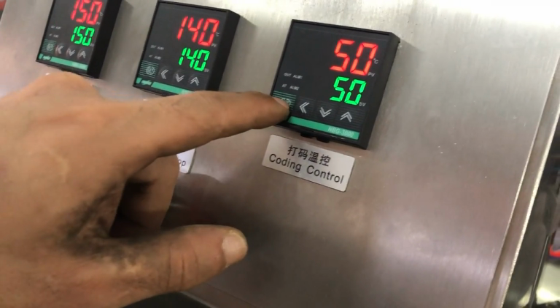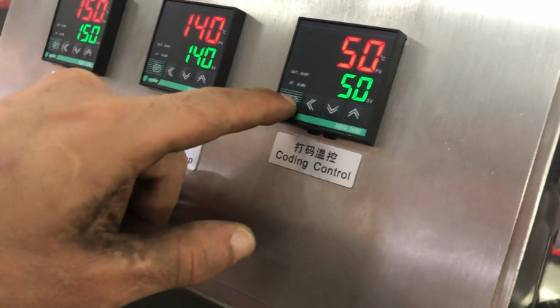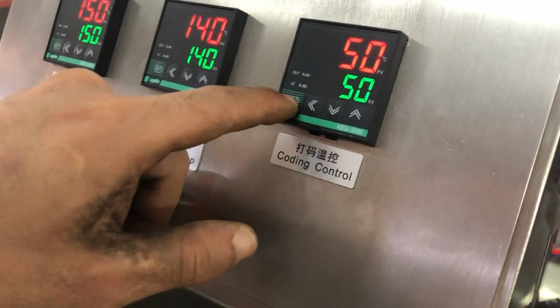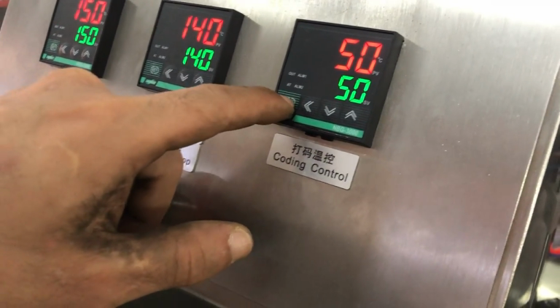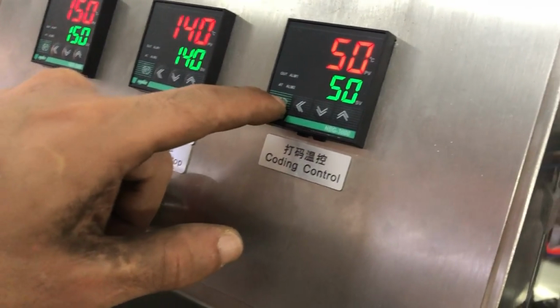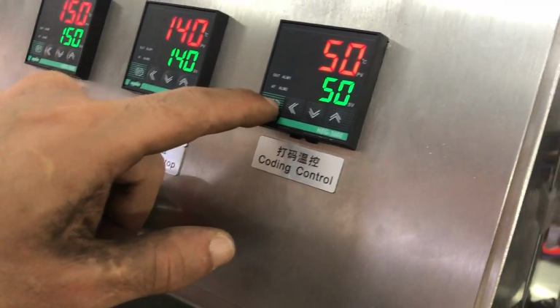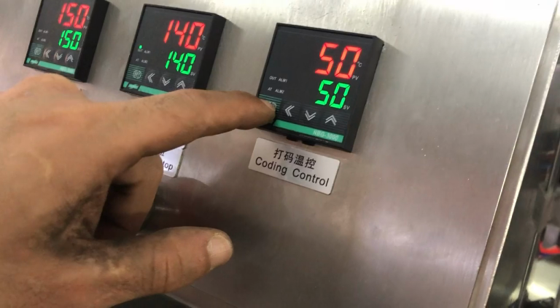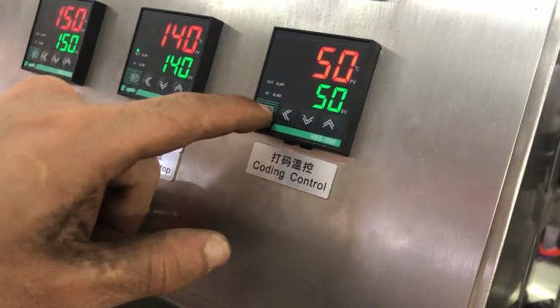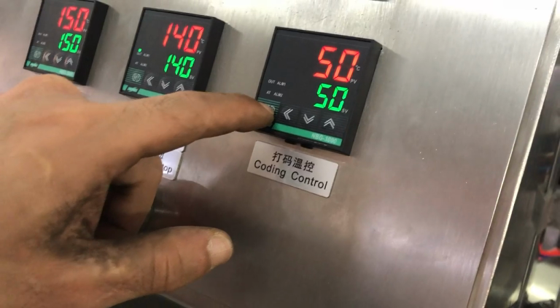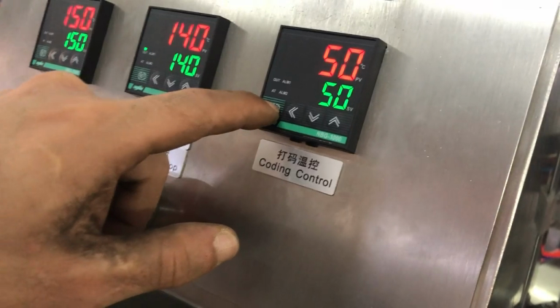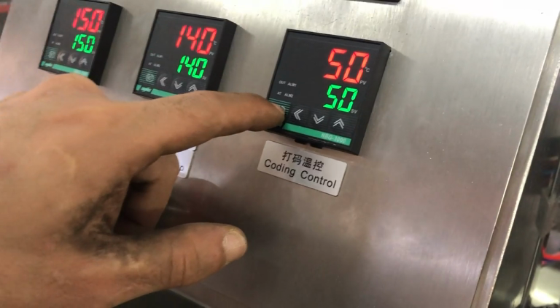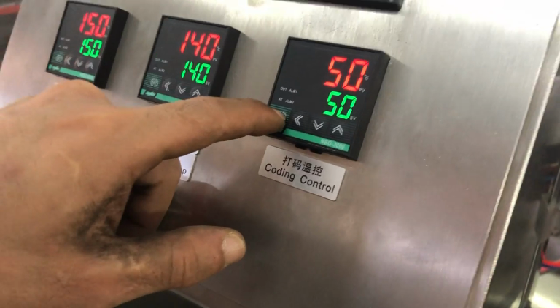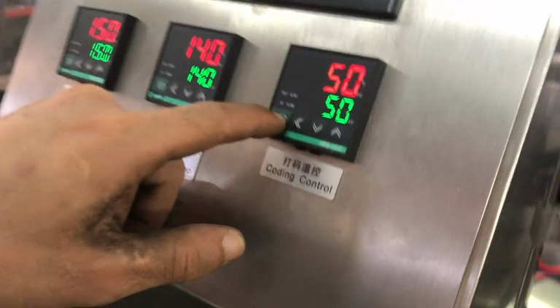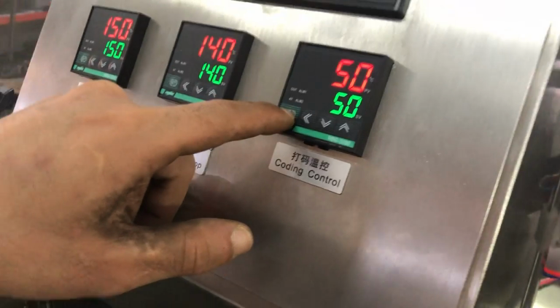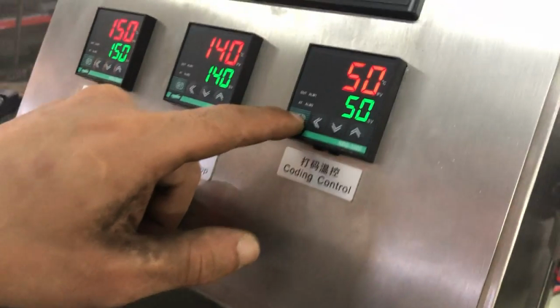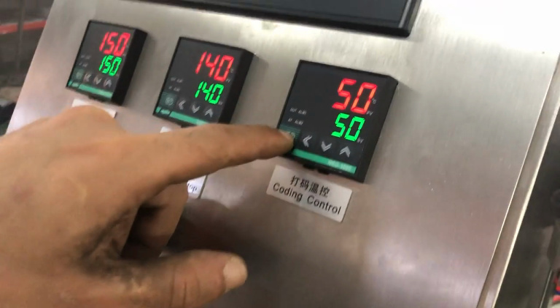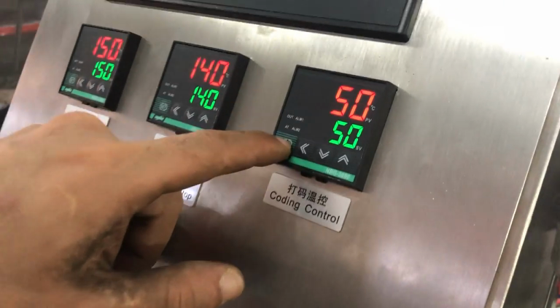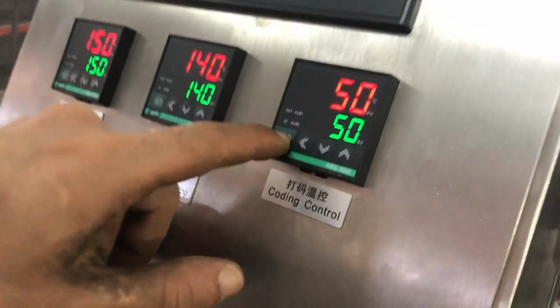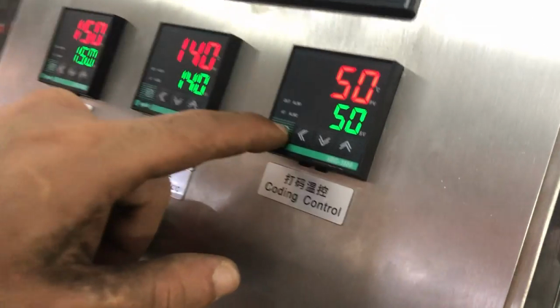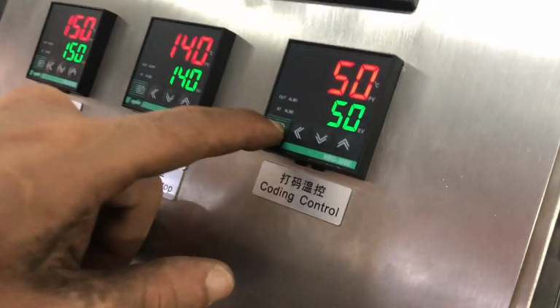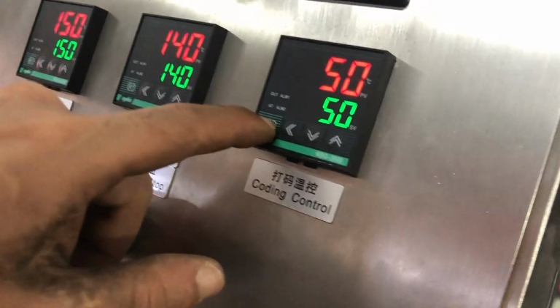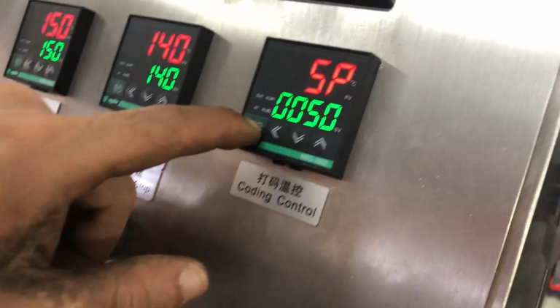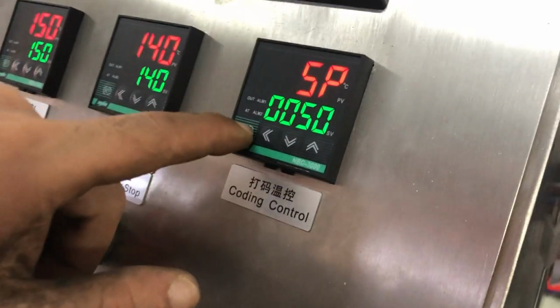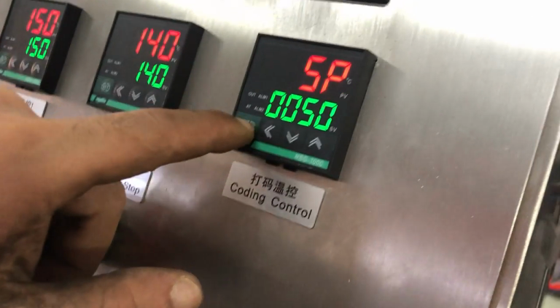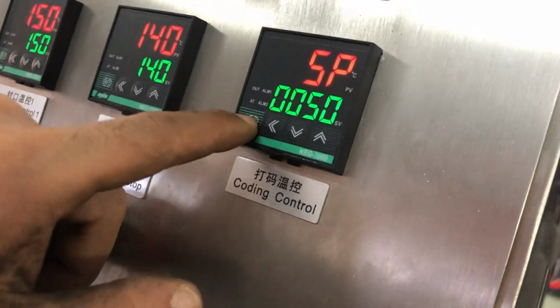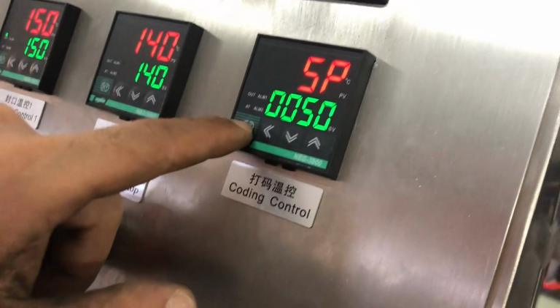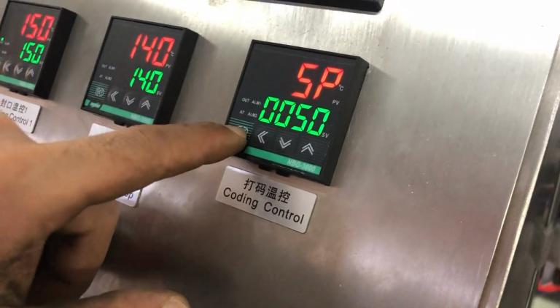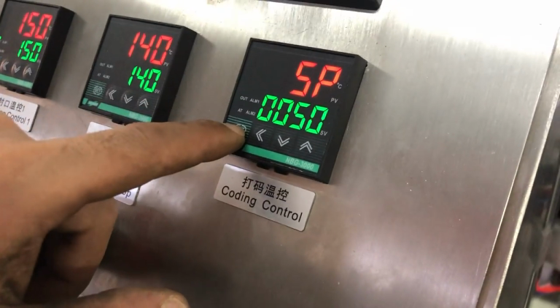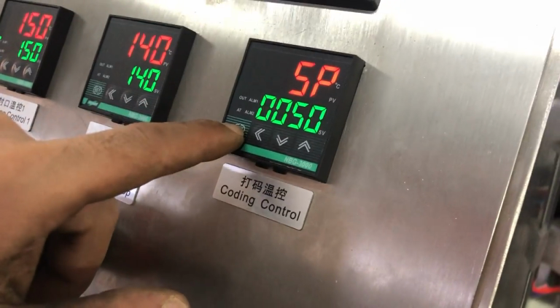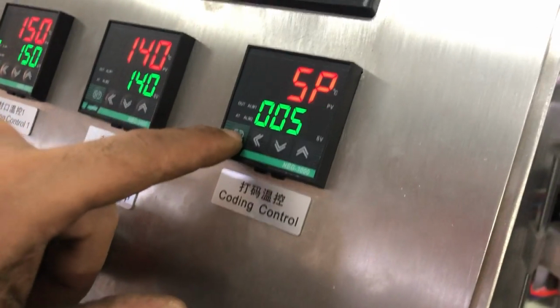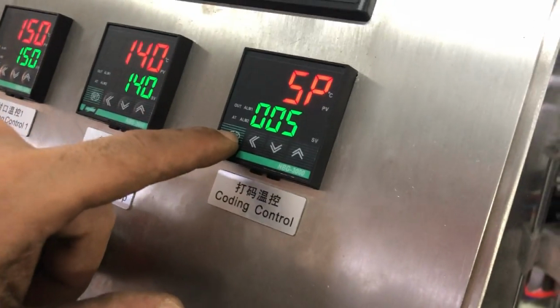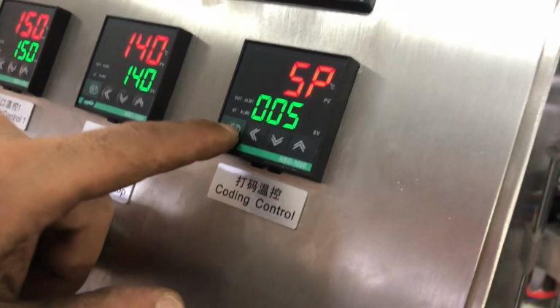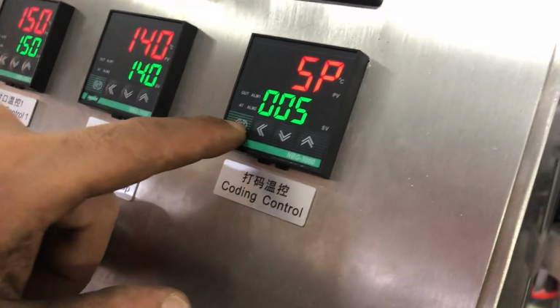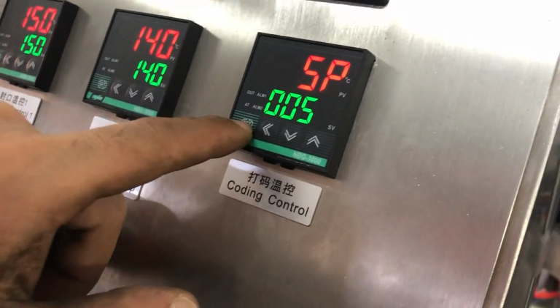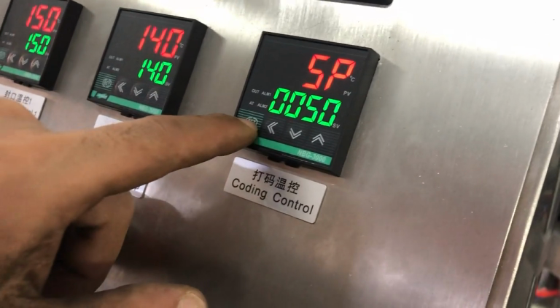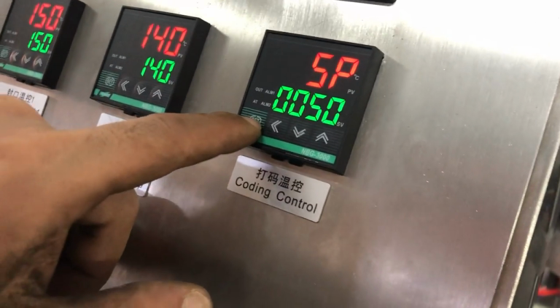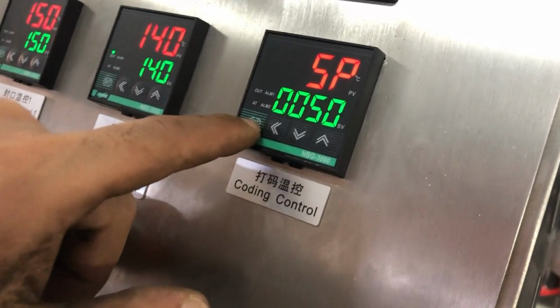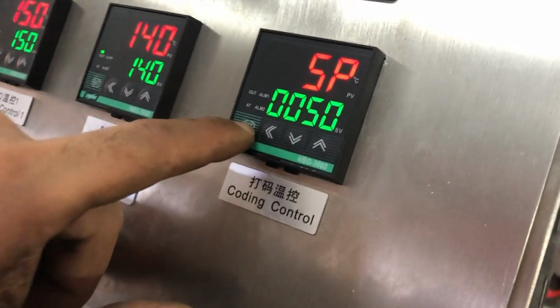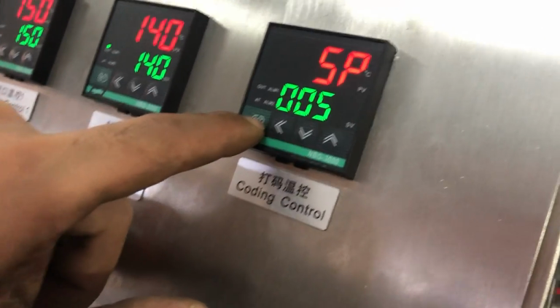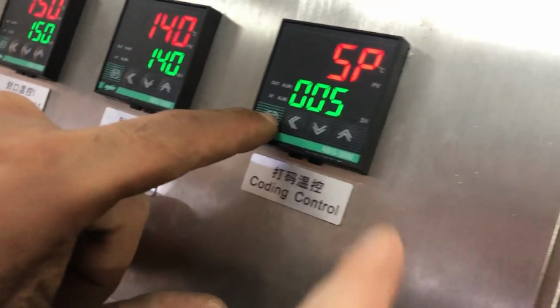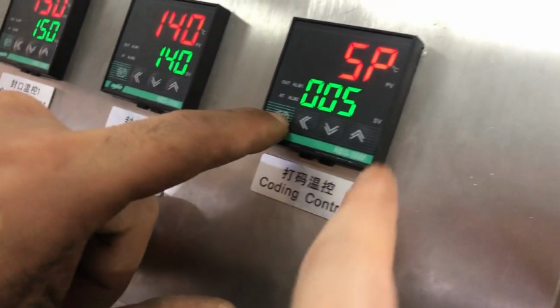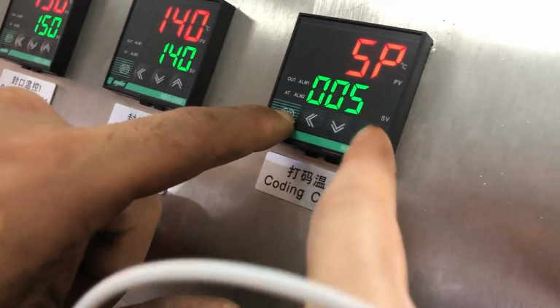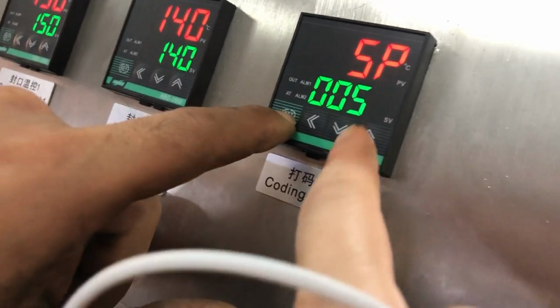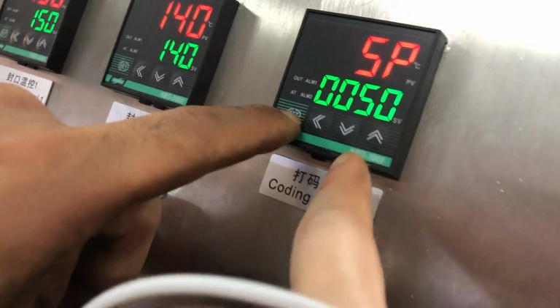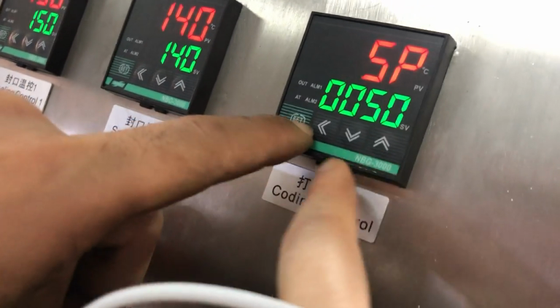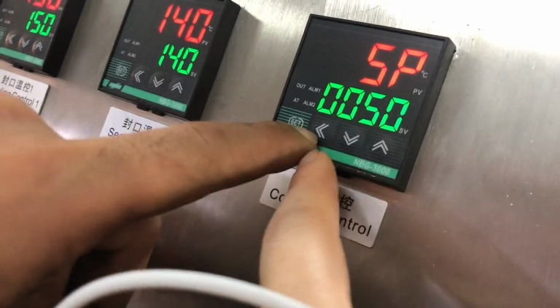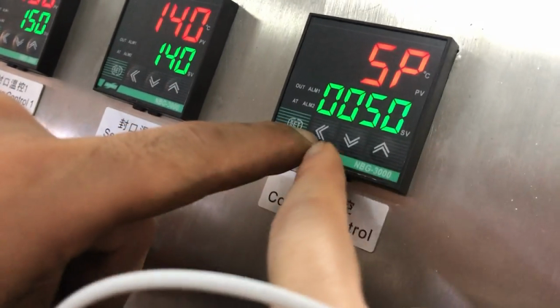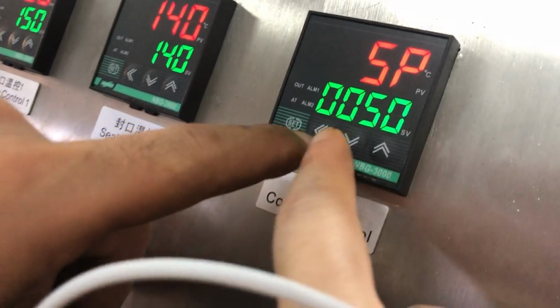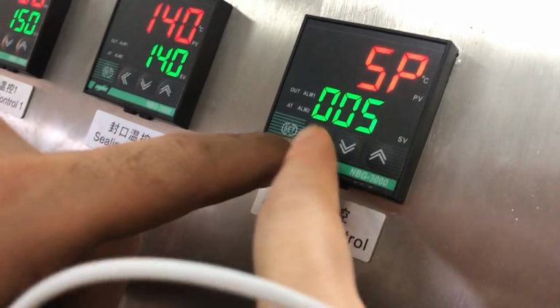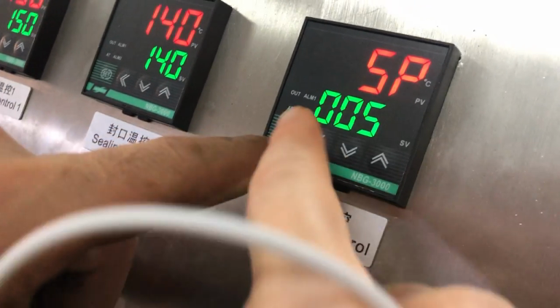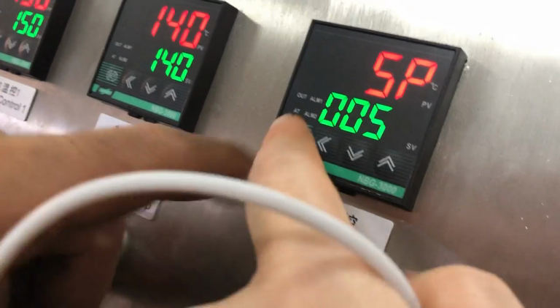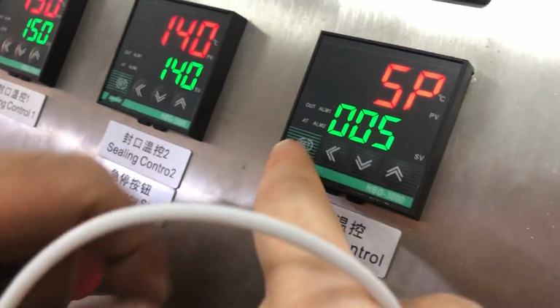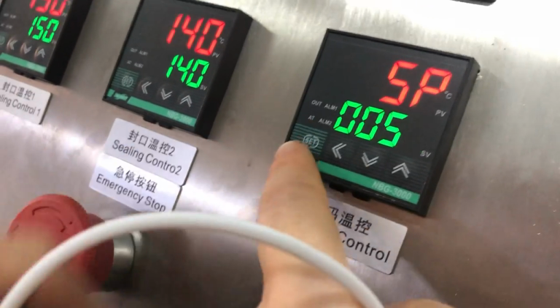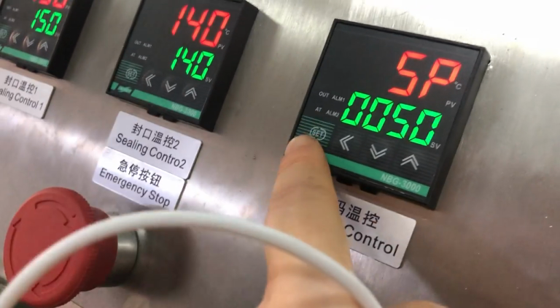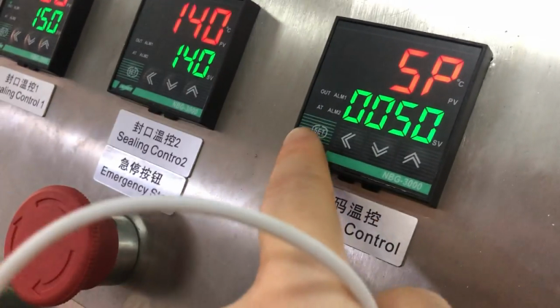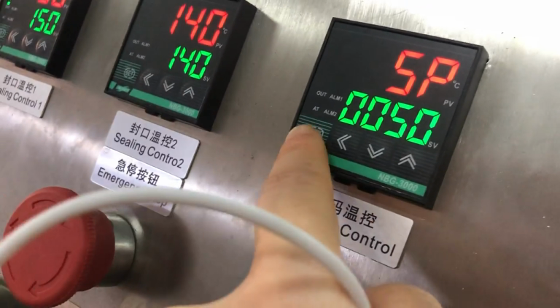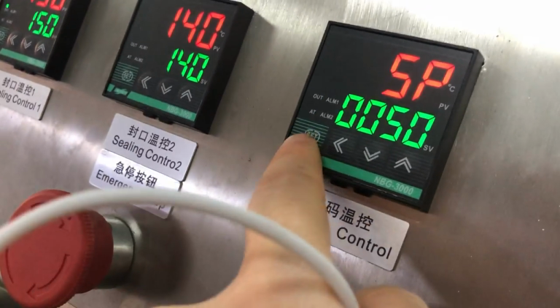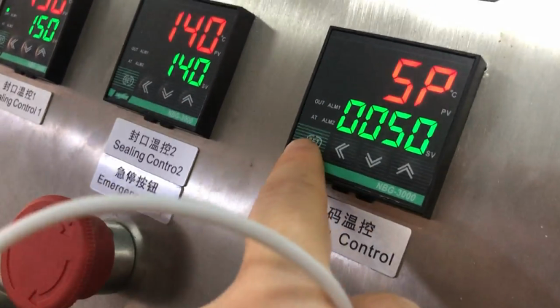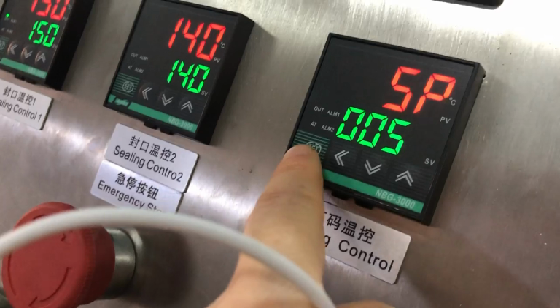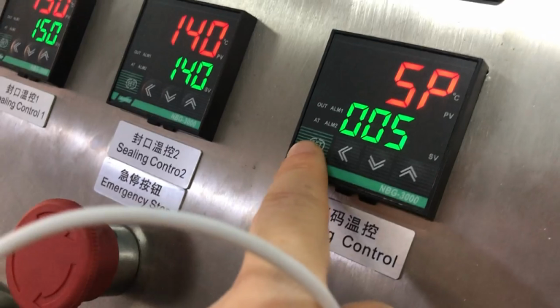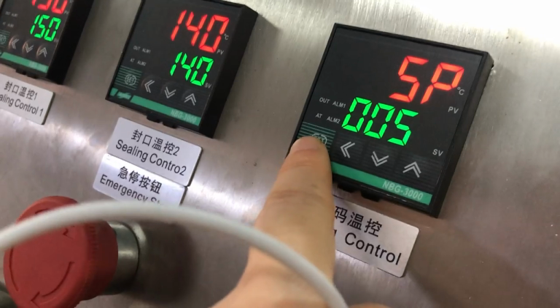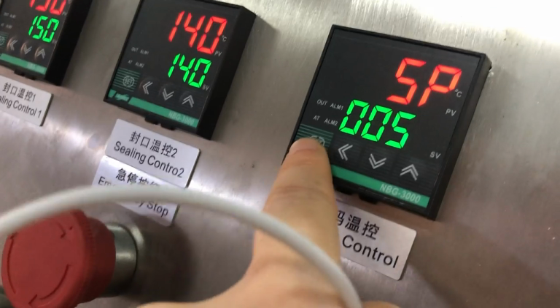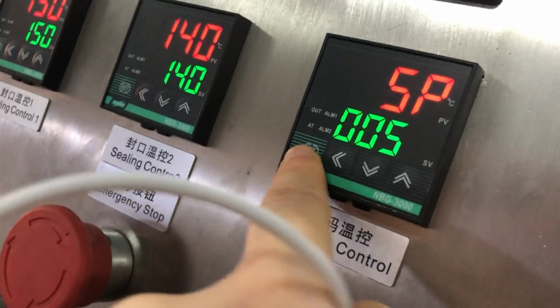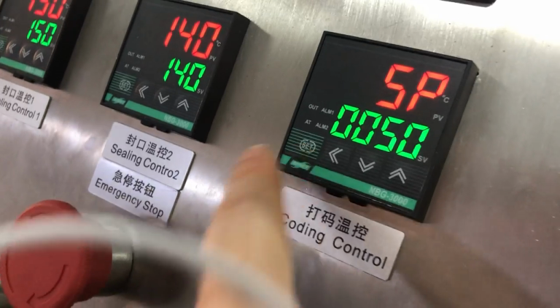This is the way how to set up the temperature. First, we press this set.